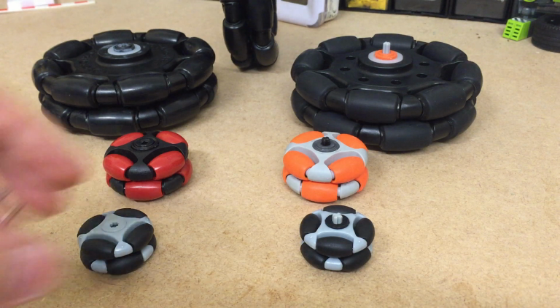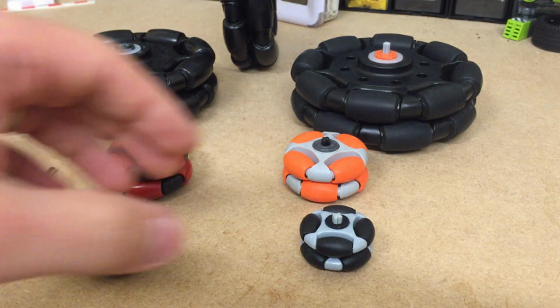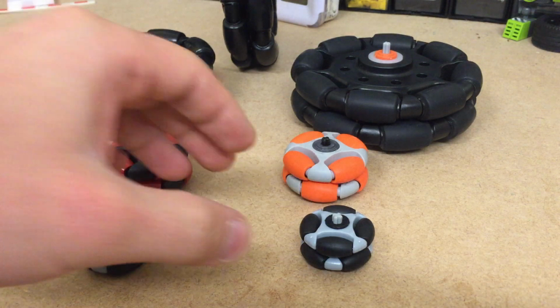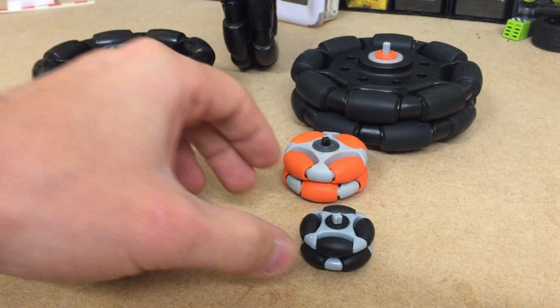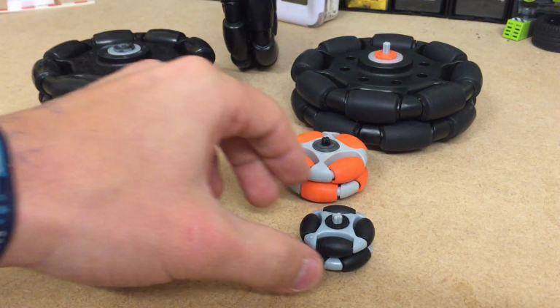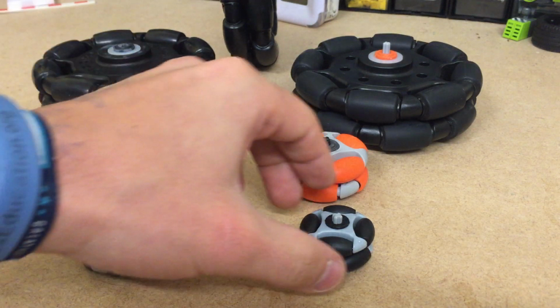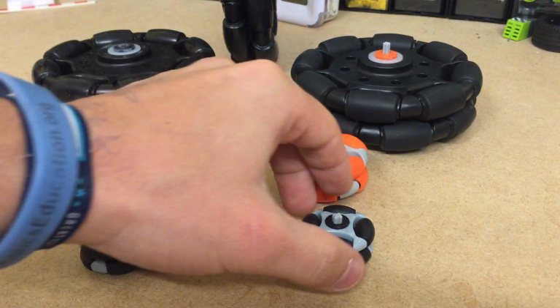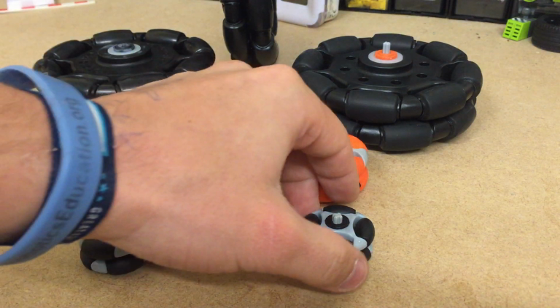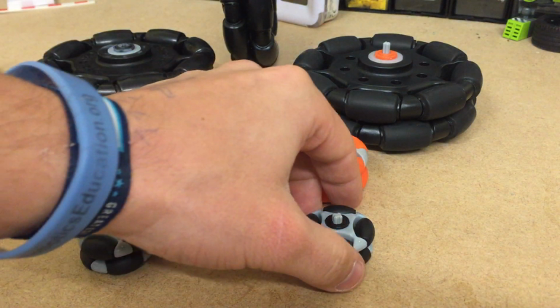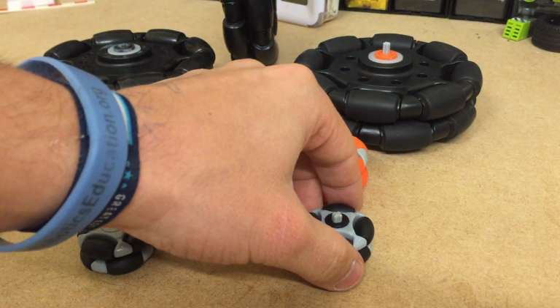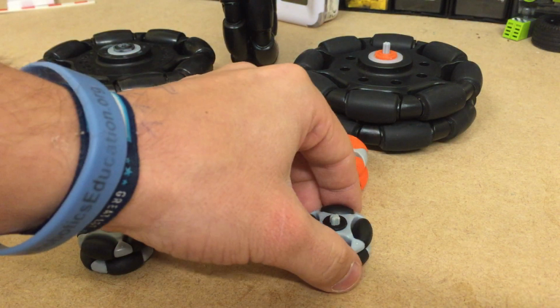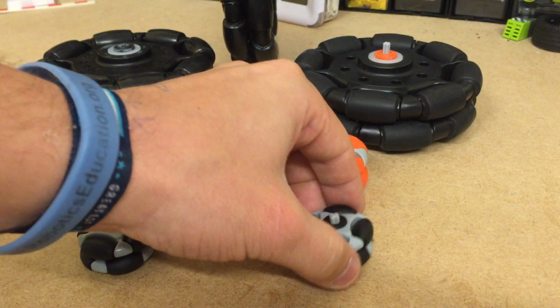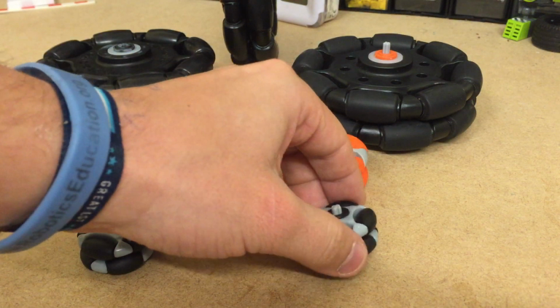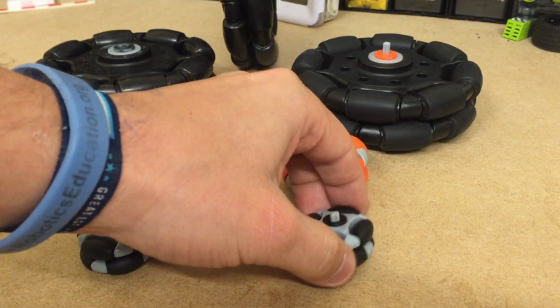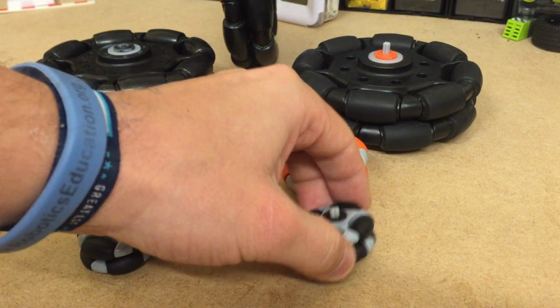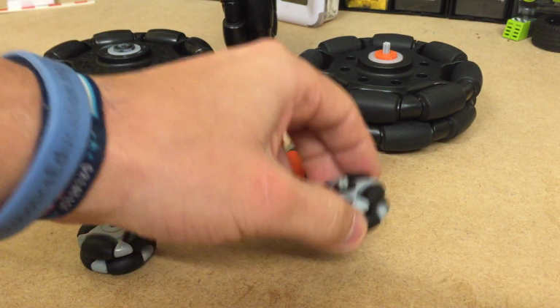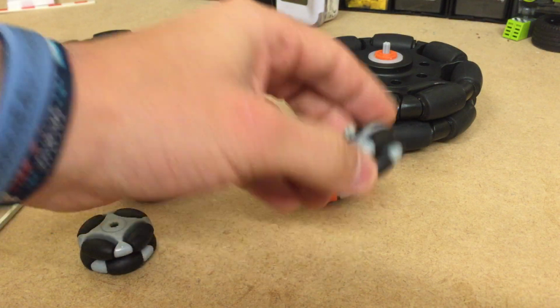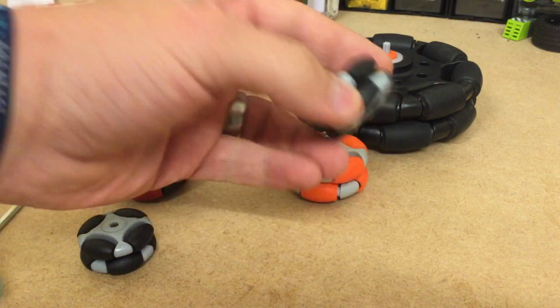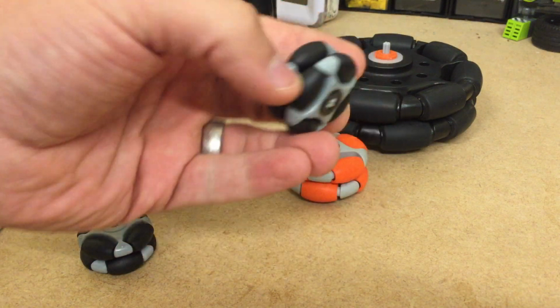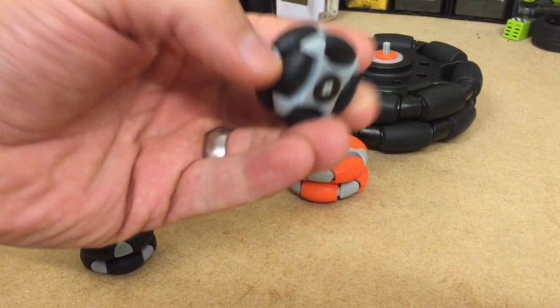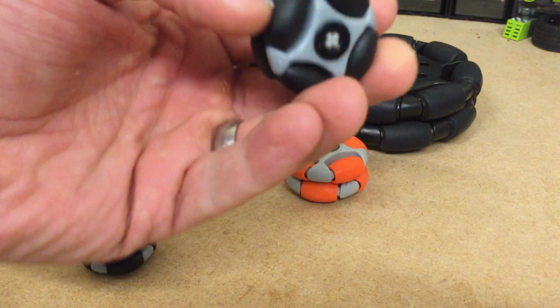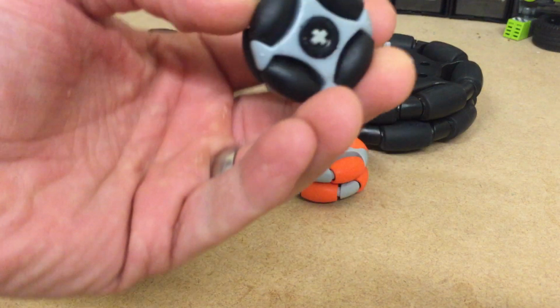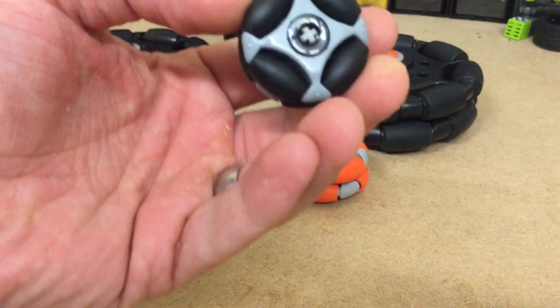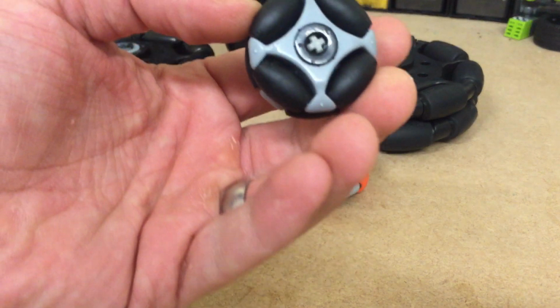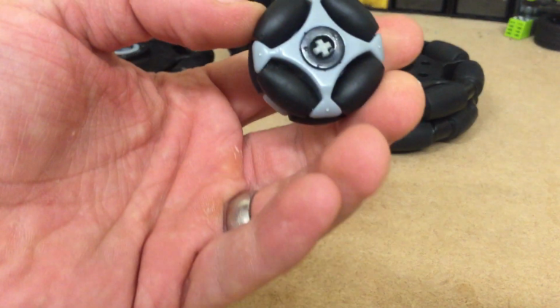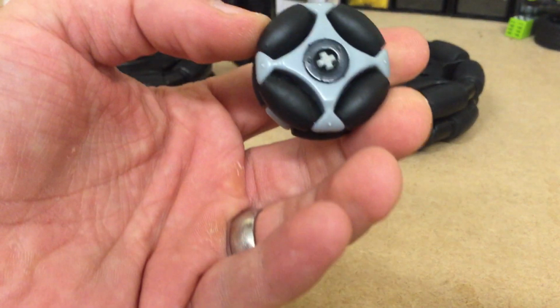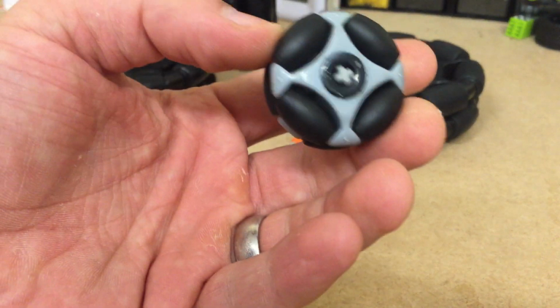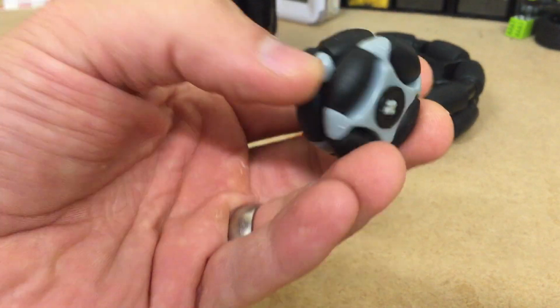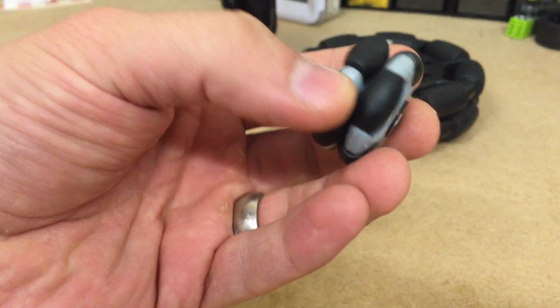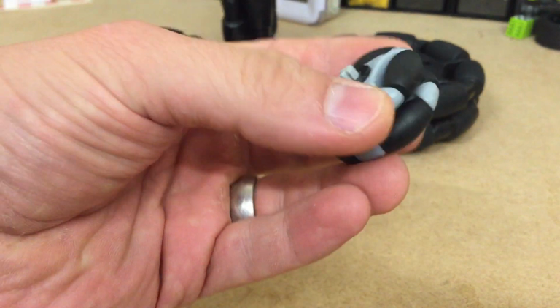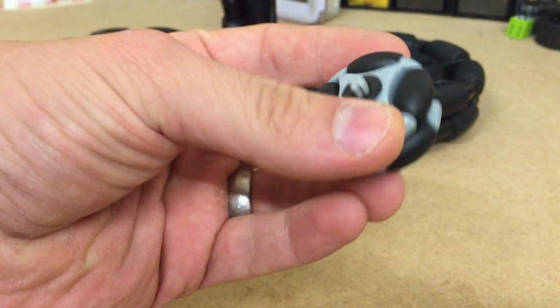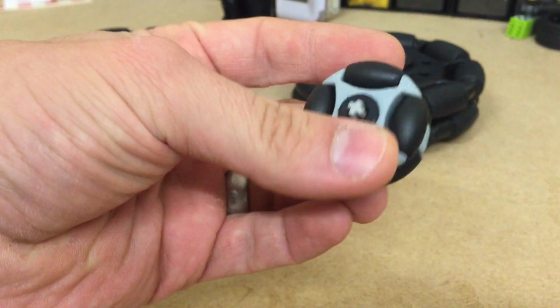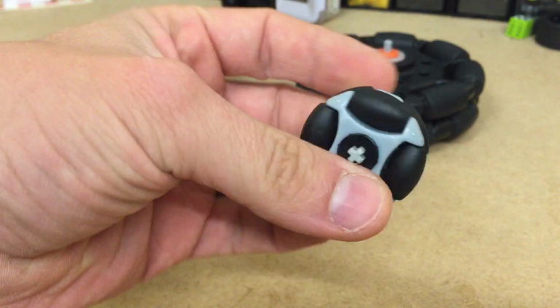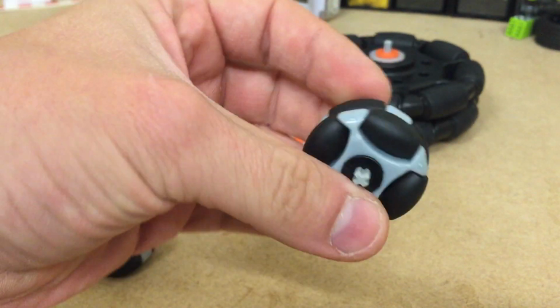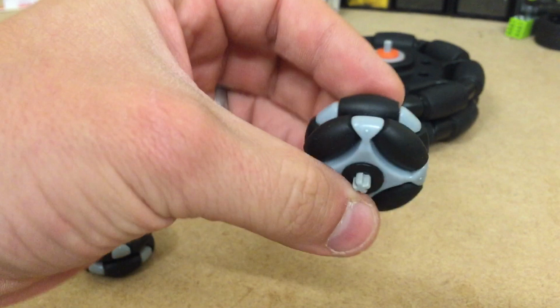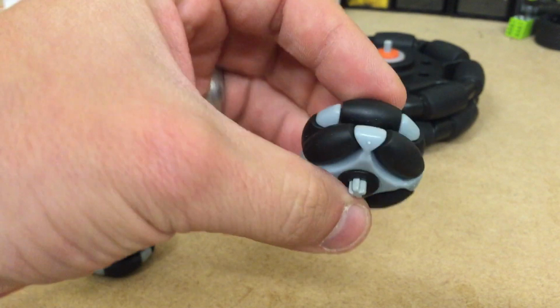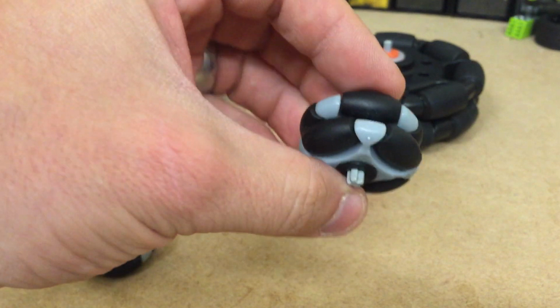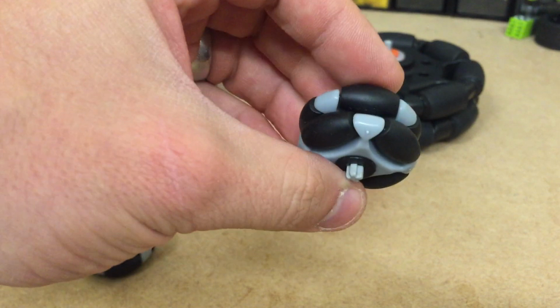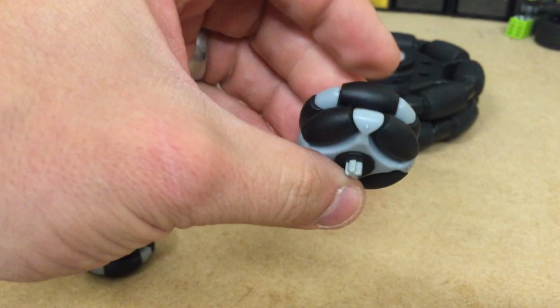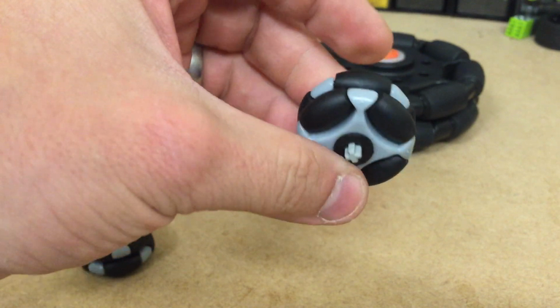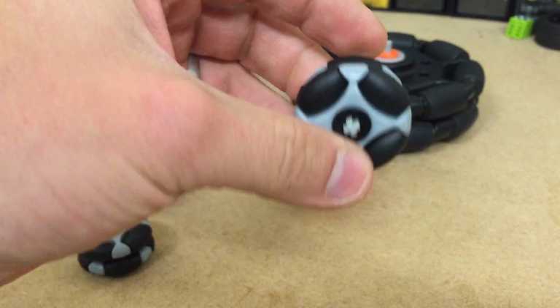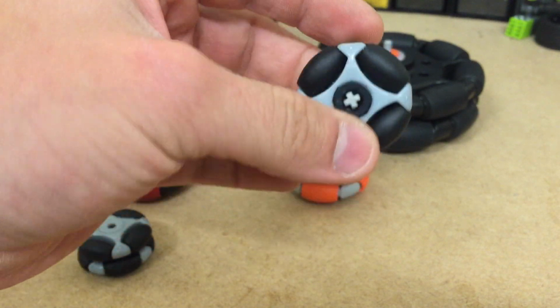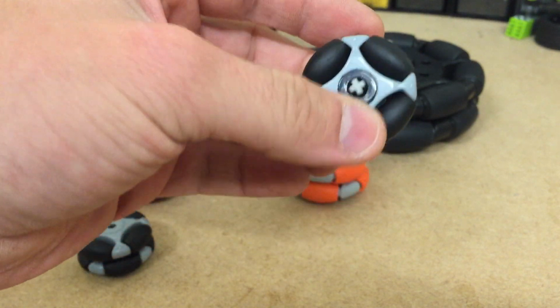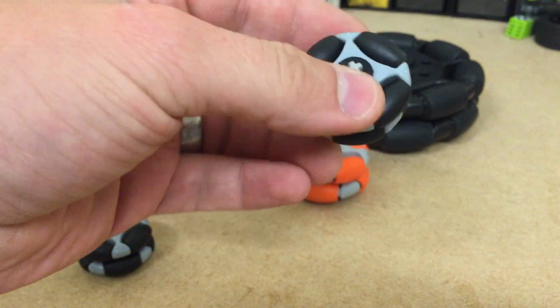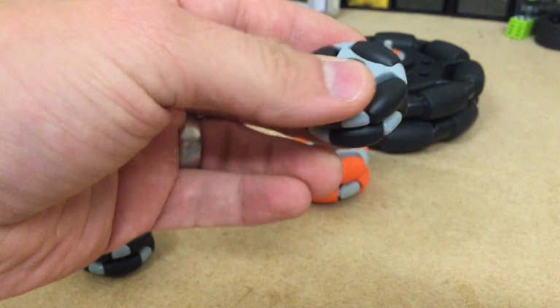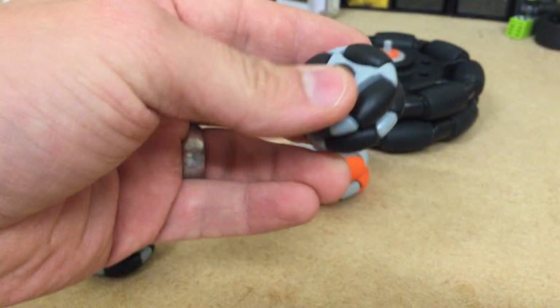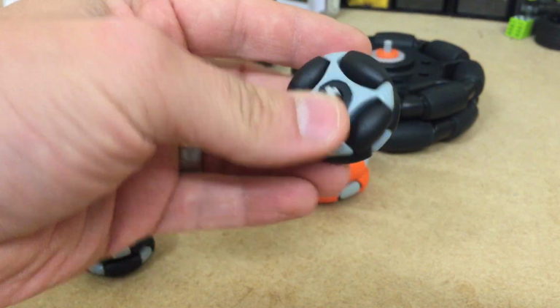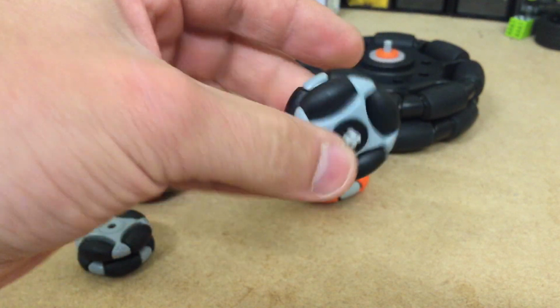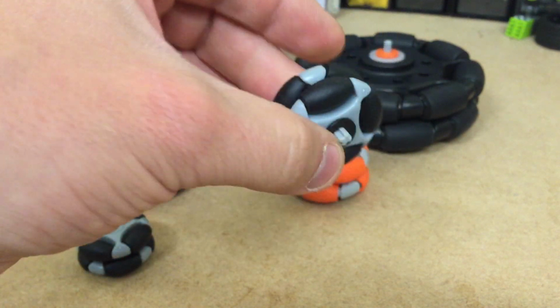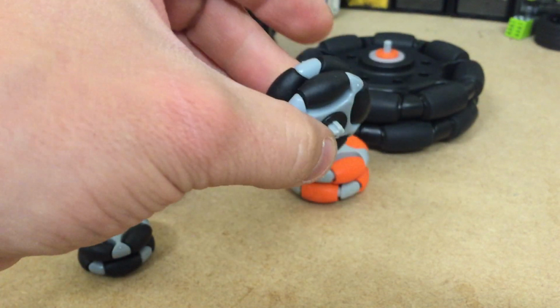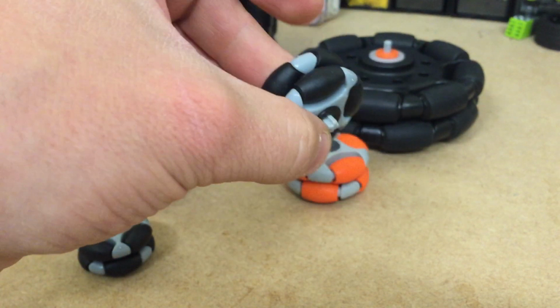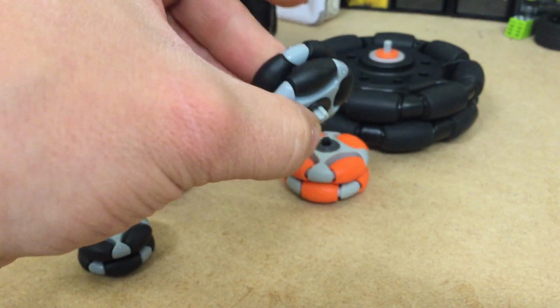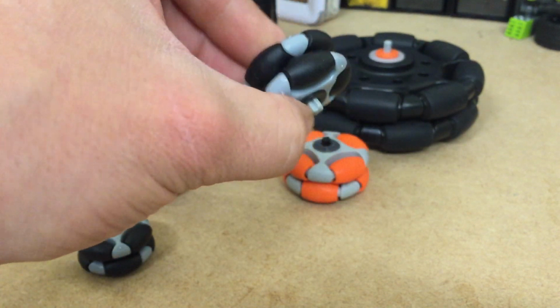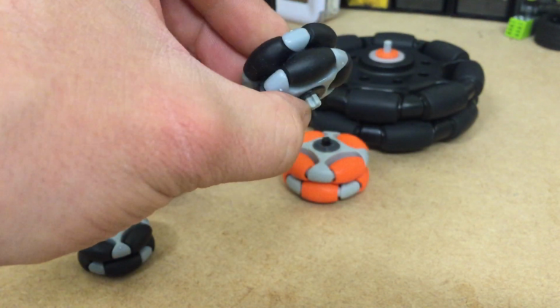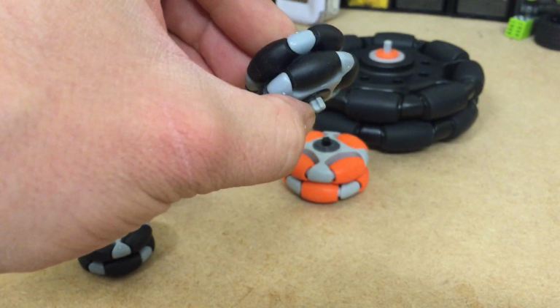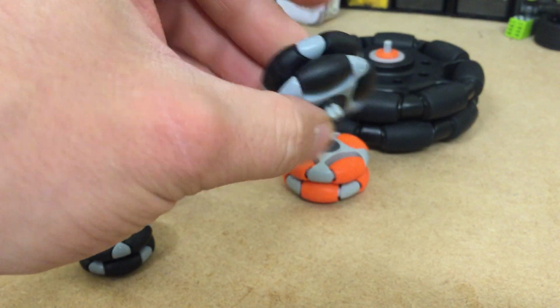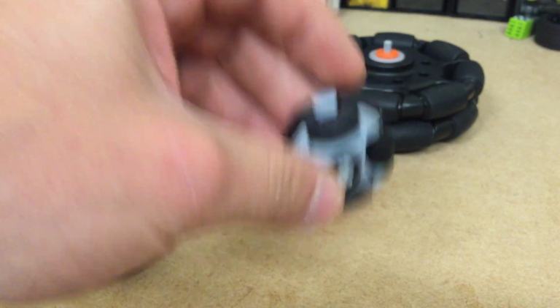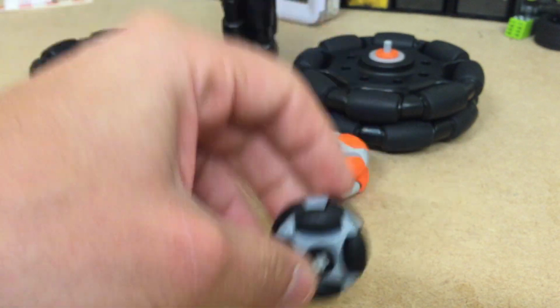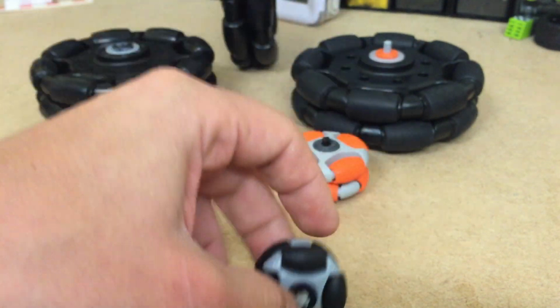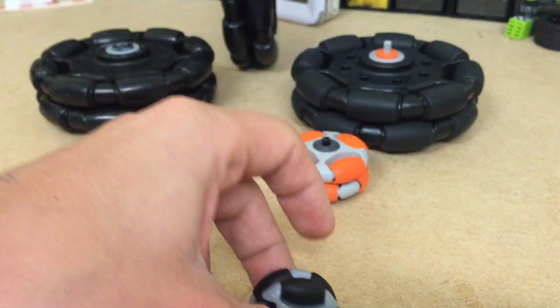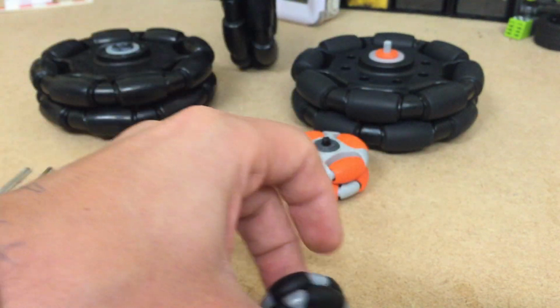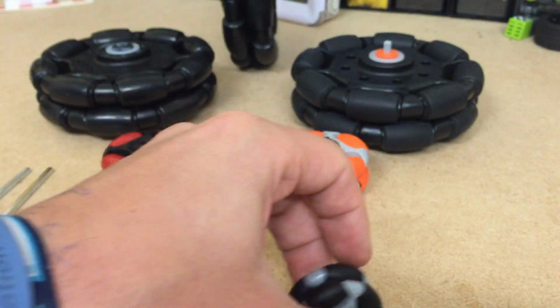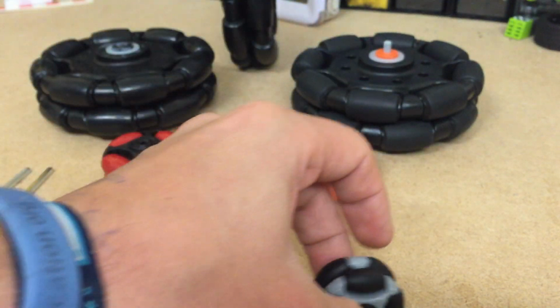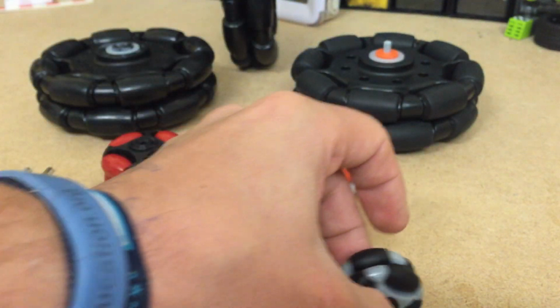I'd also like to introduce you to the 35mm wheel. These are new out. Pretty cool.